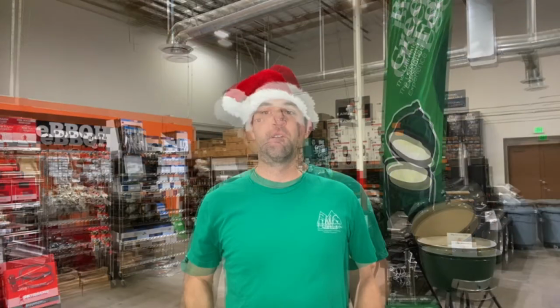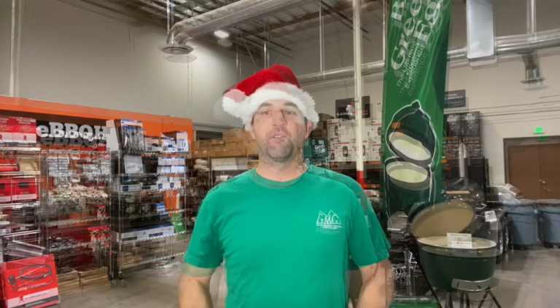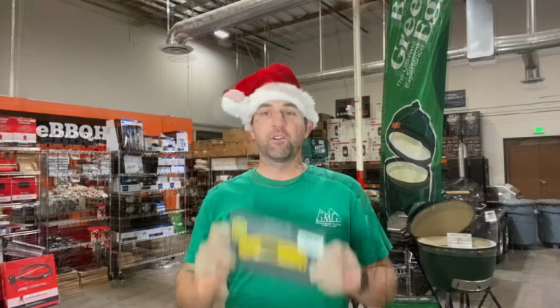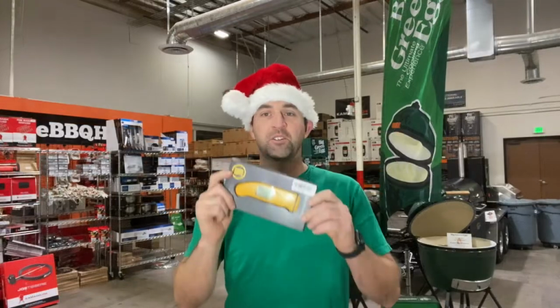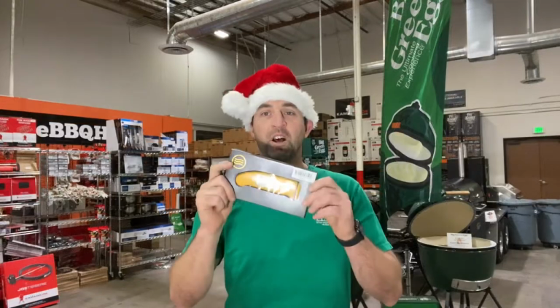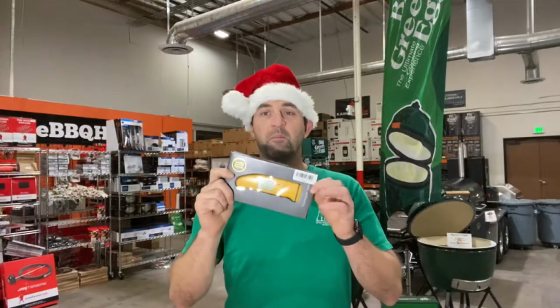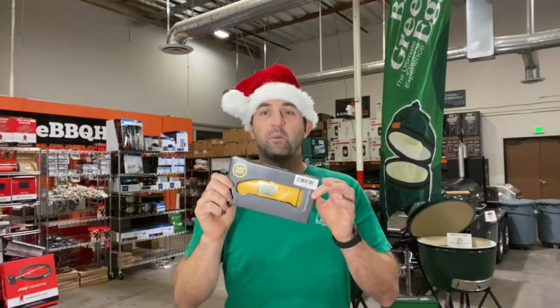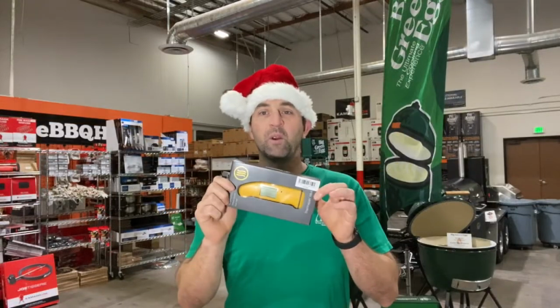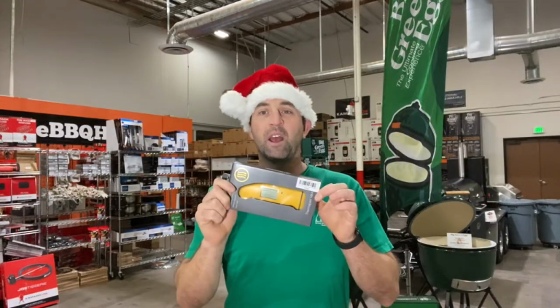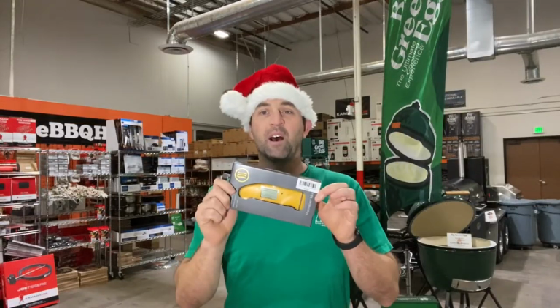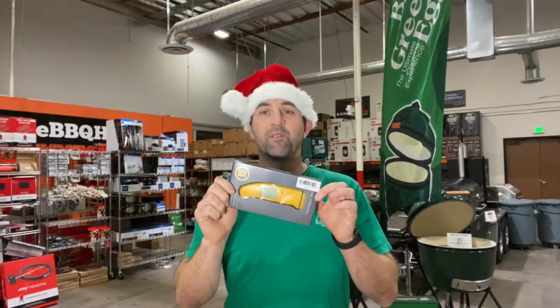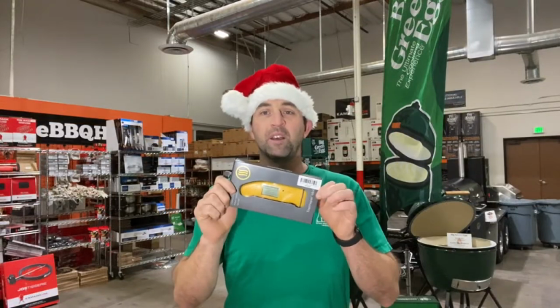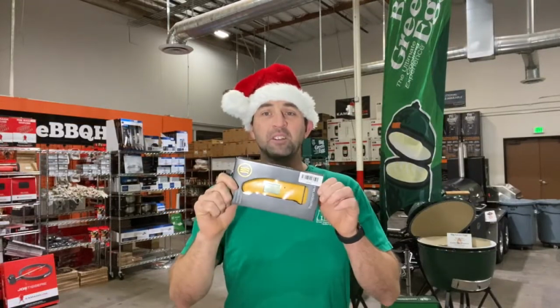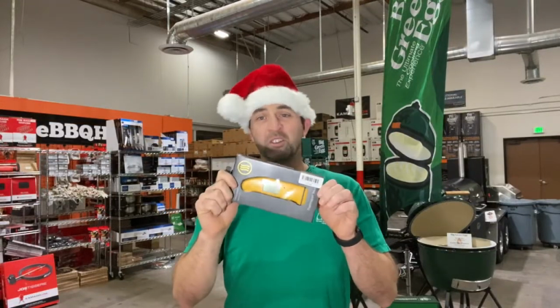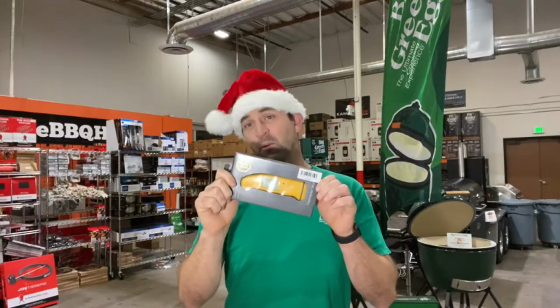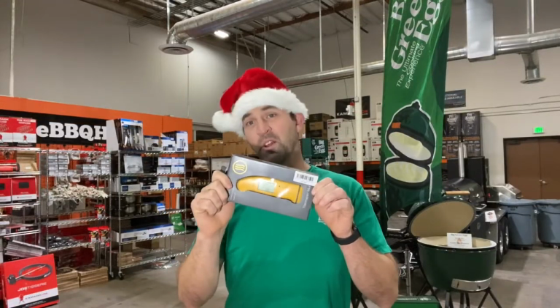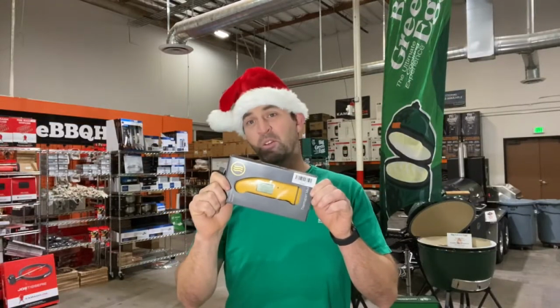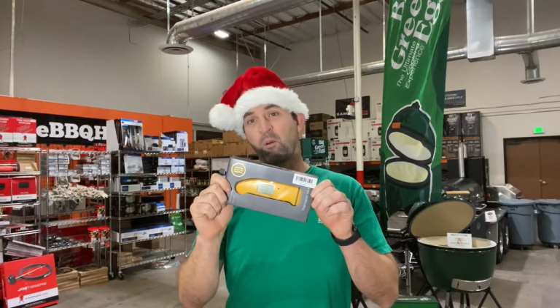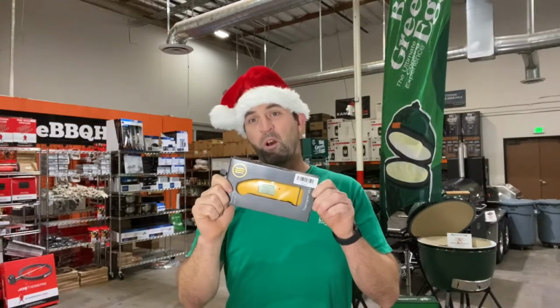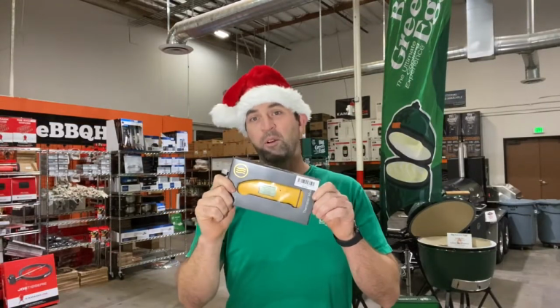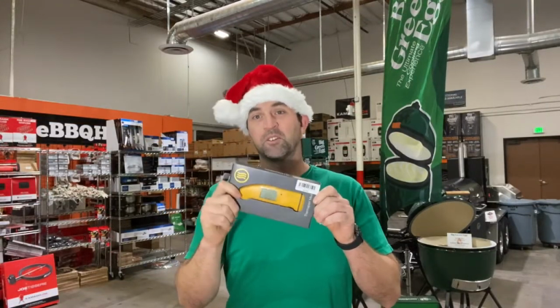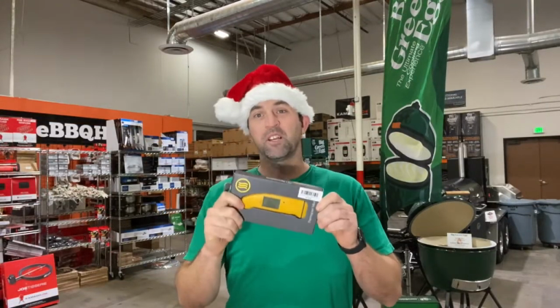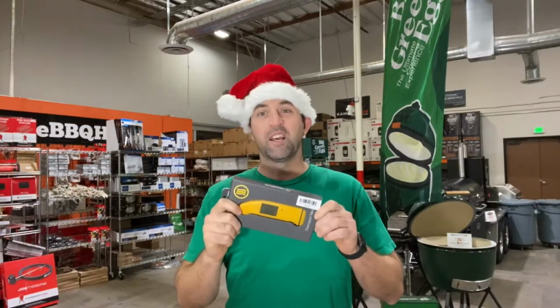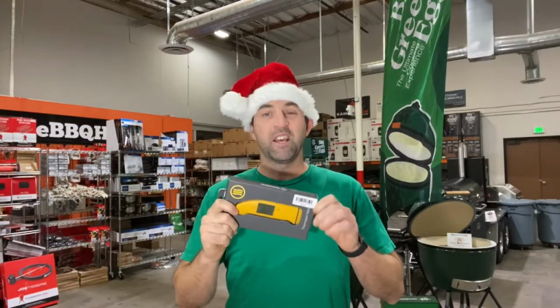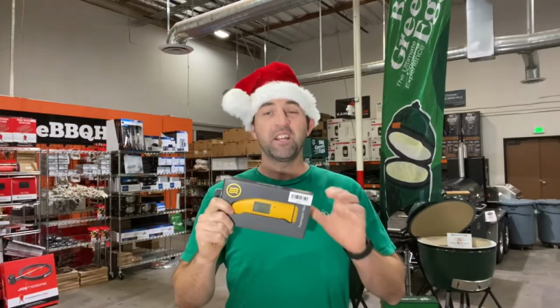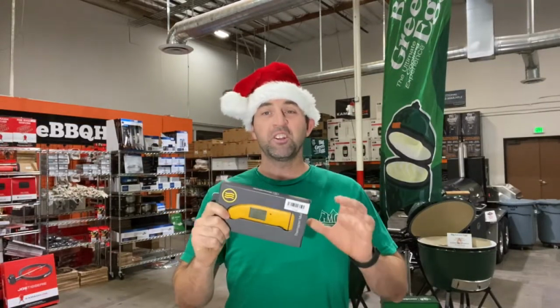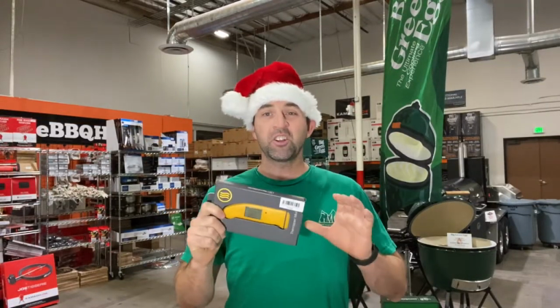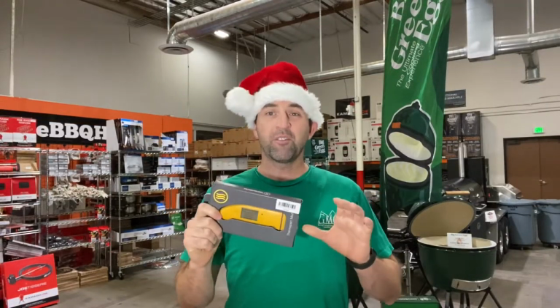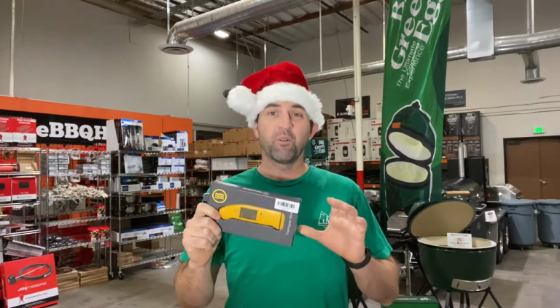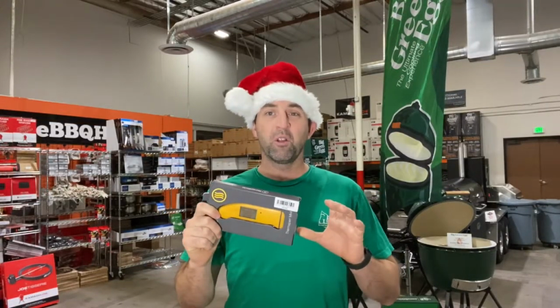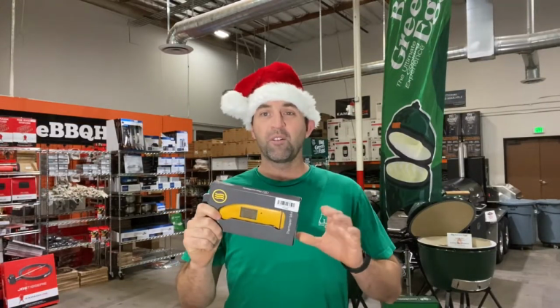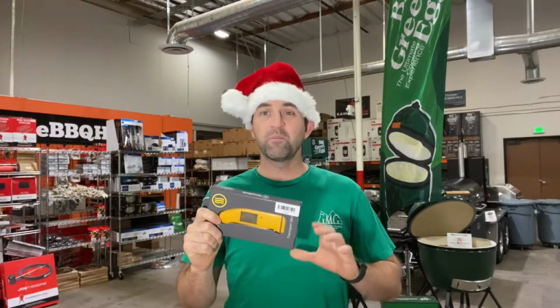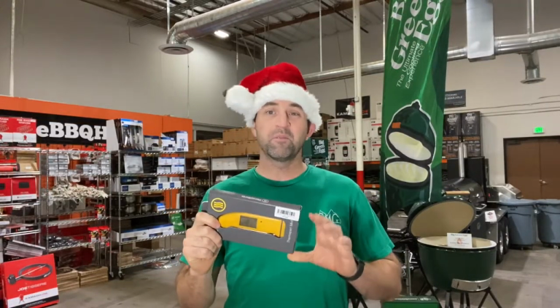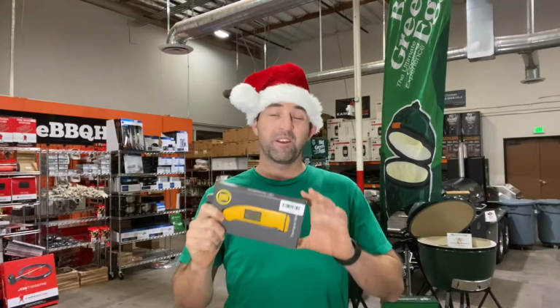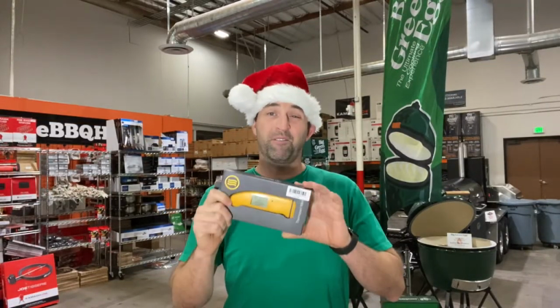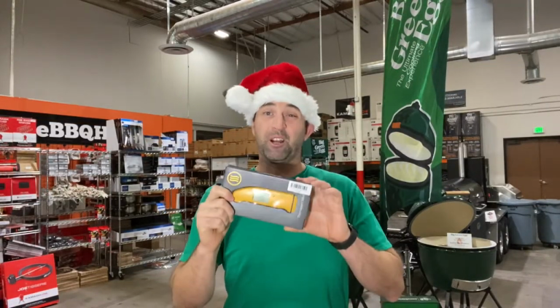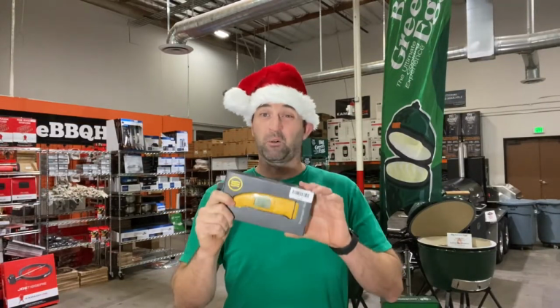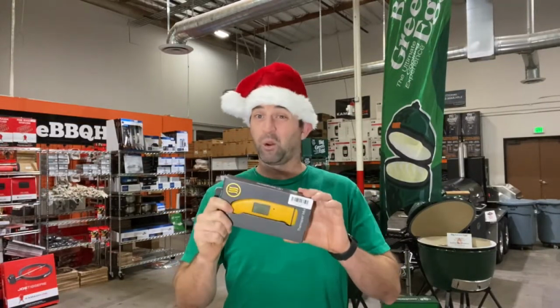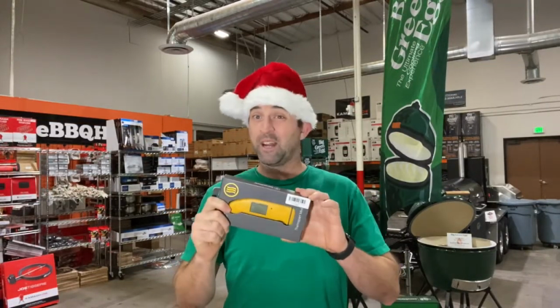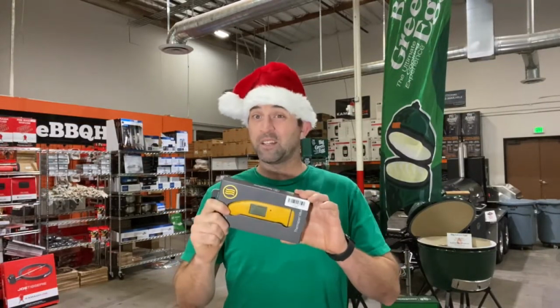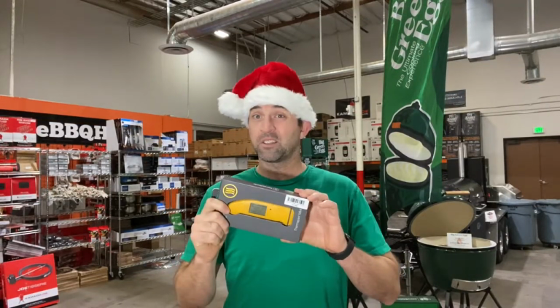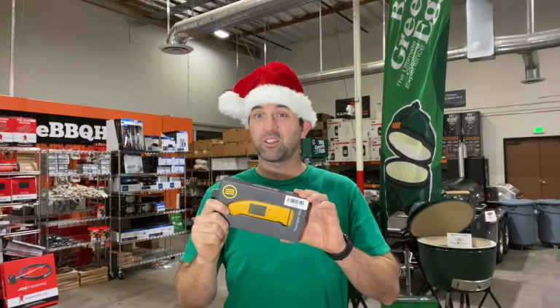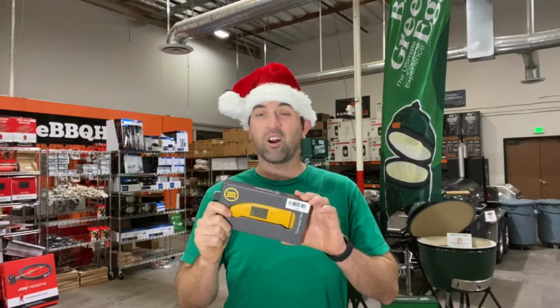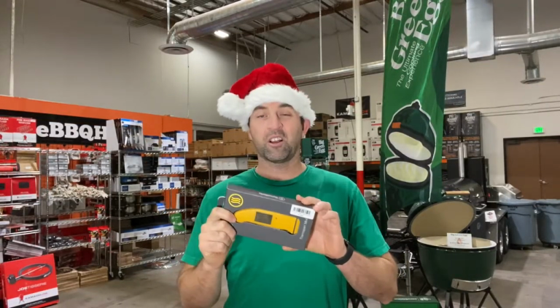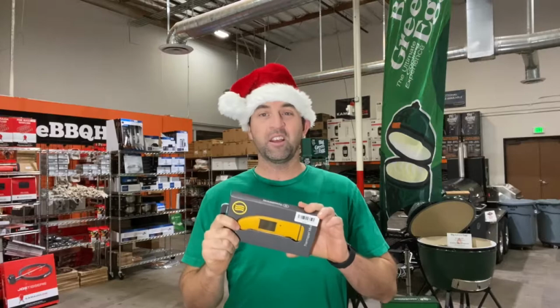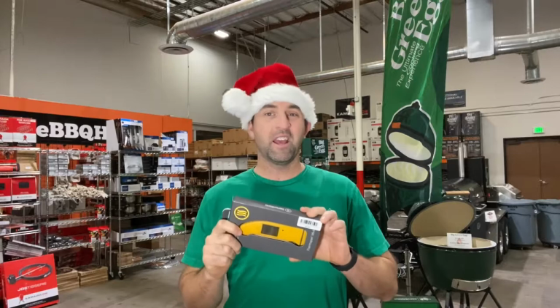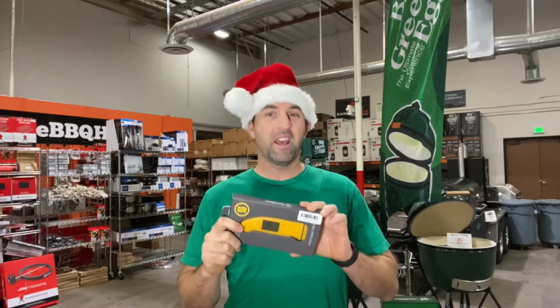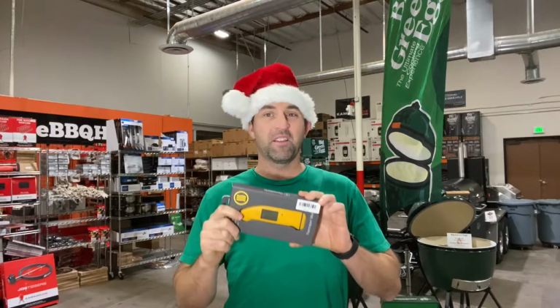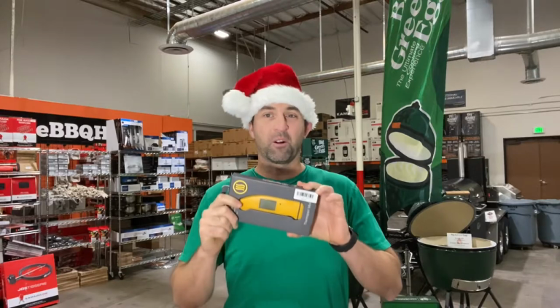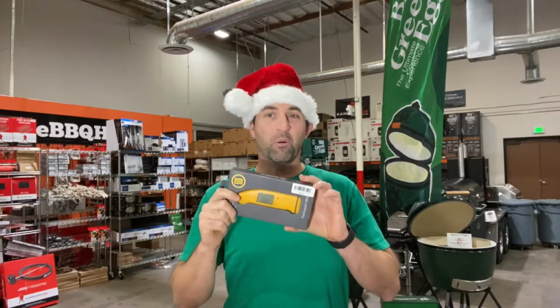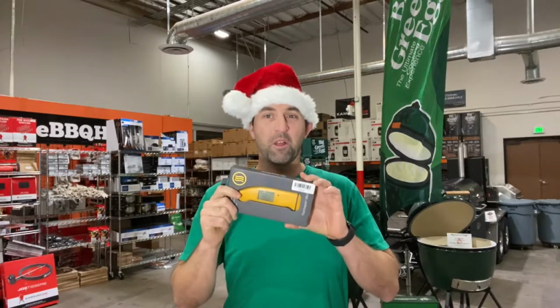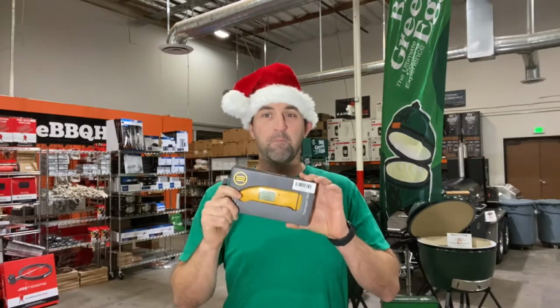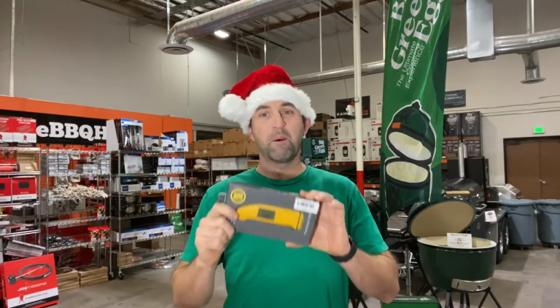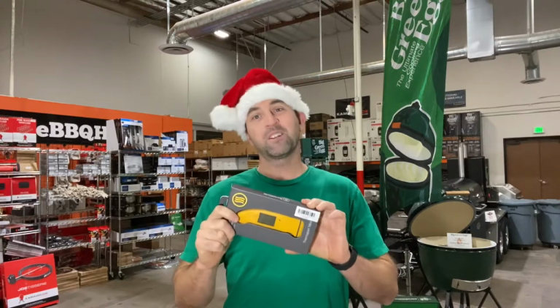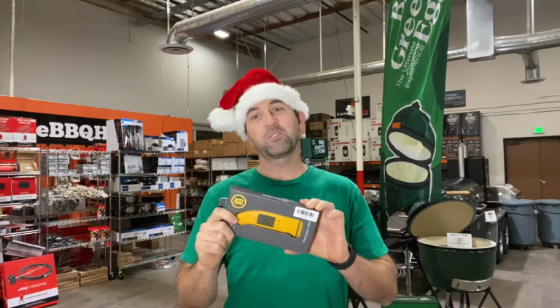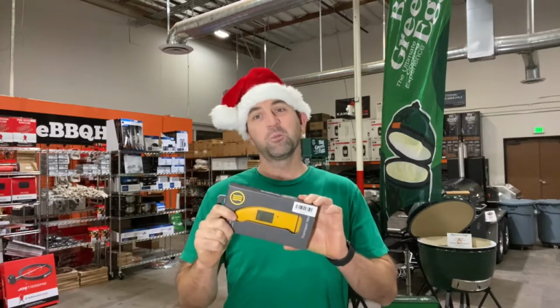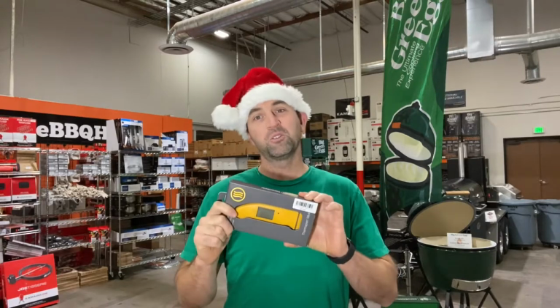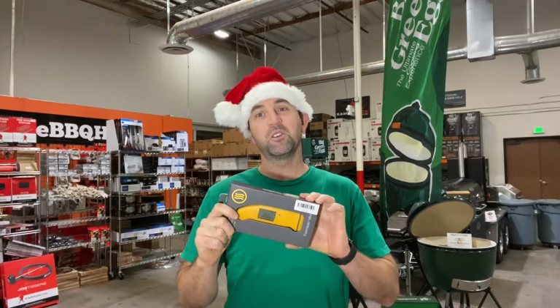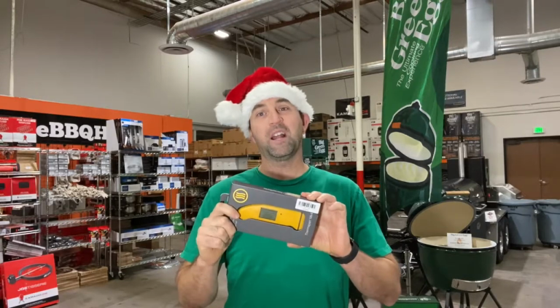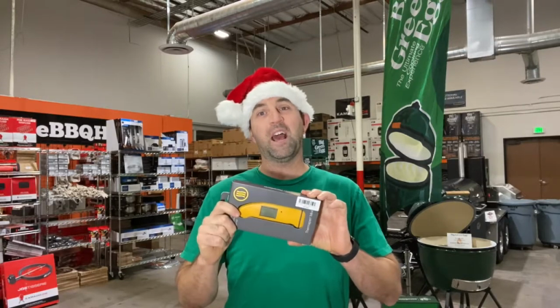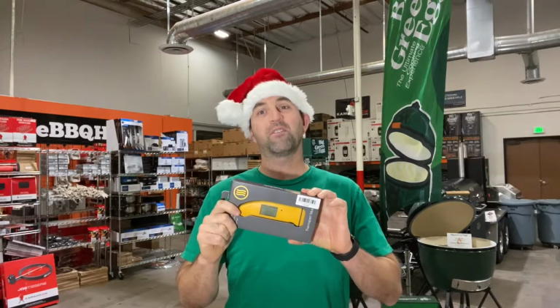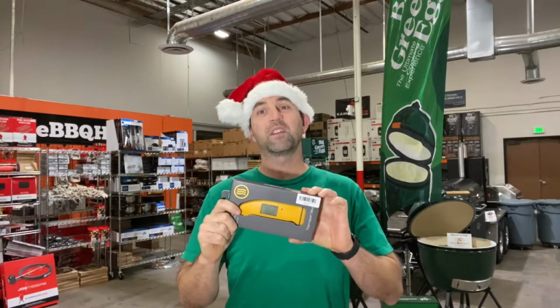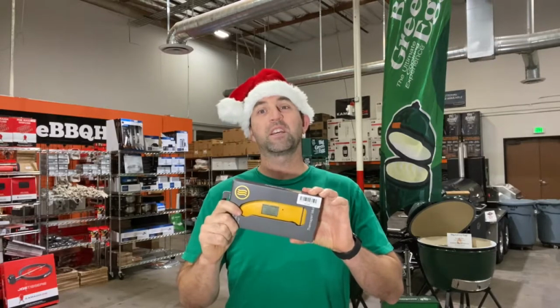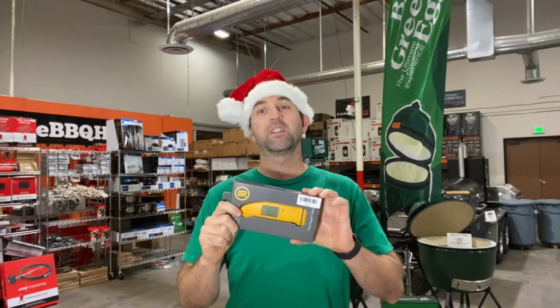First up, we have instant read thermometers. Any chef will love them. They fit great in a stocking and they are one of the best tools you can have in the kitchen.